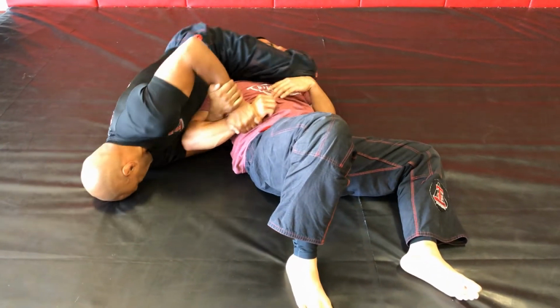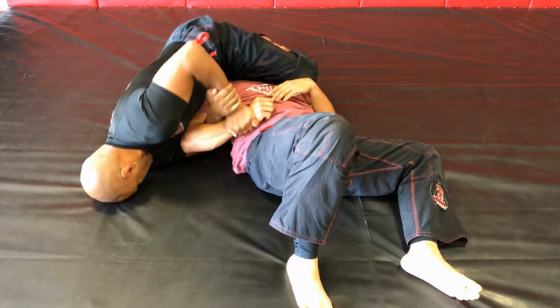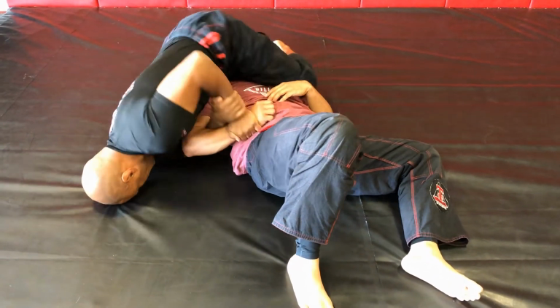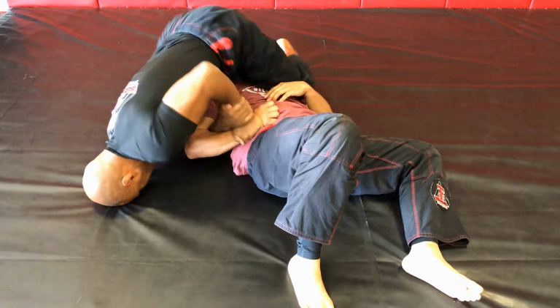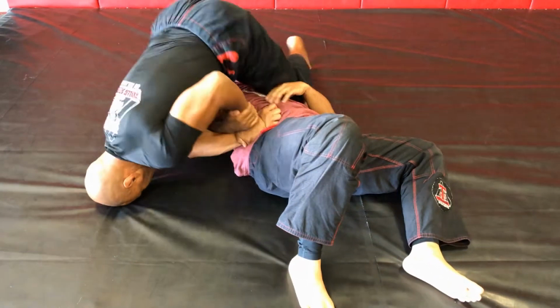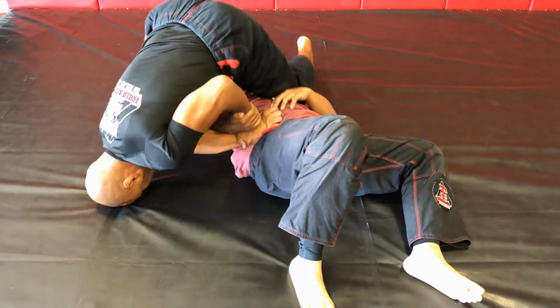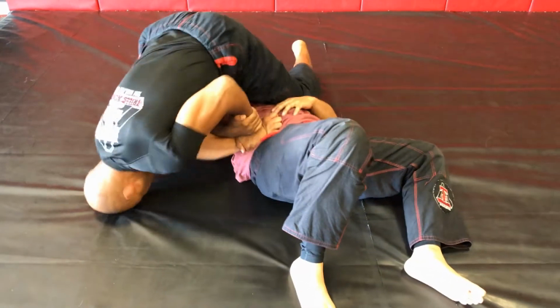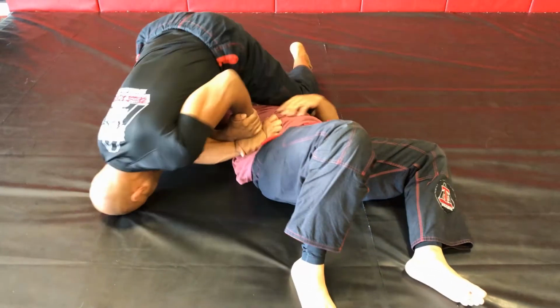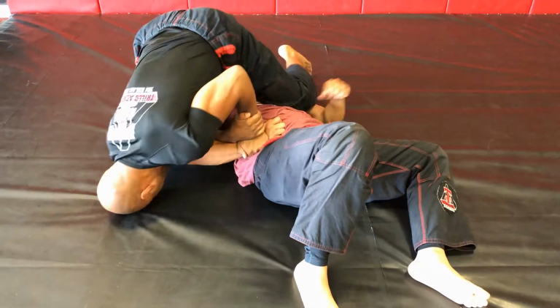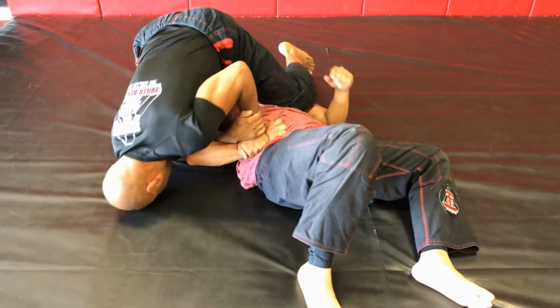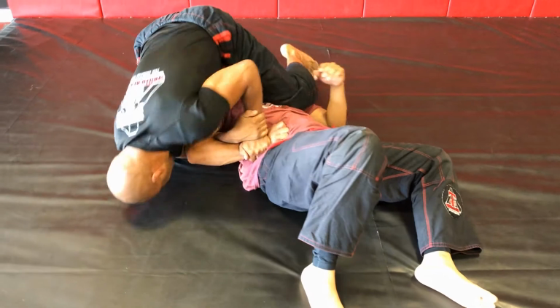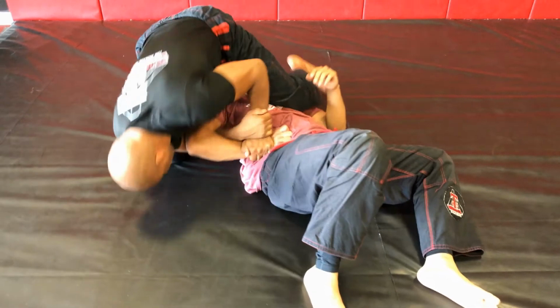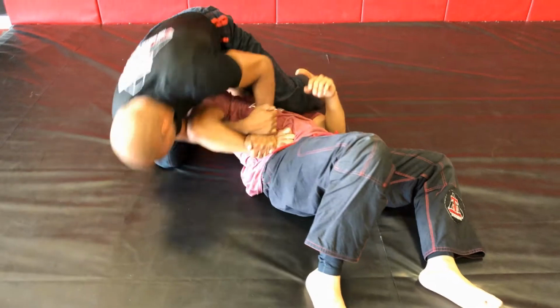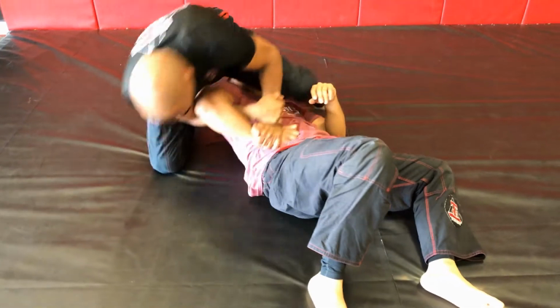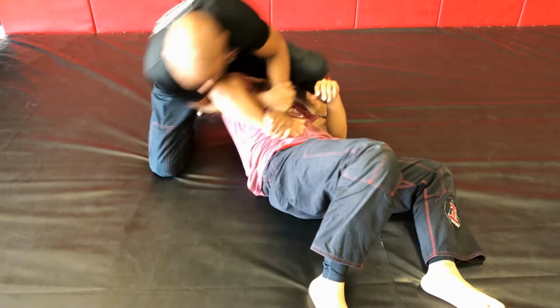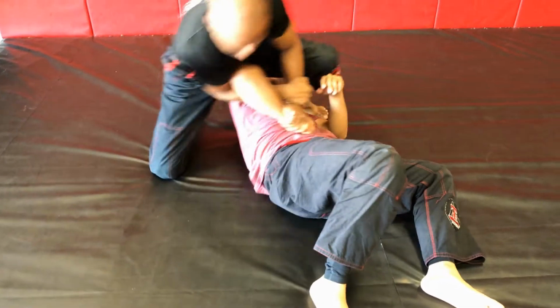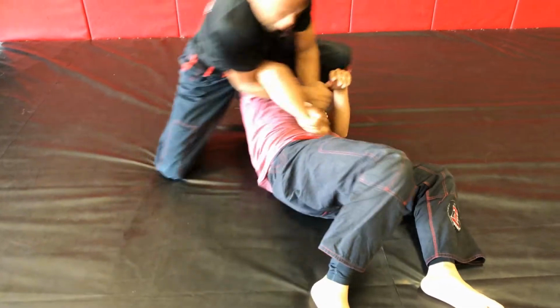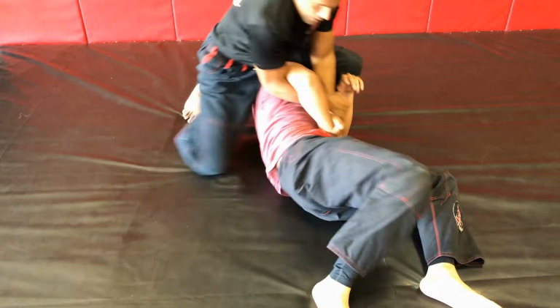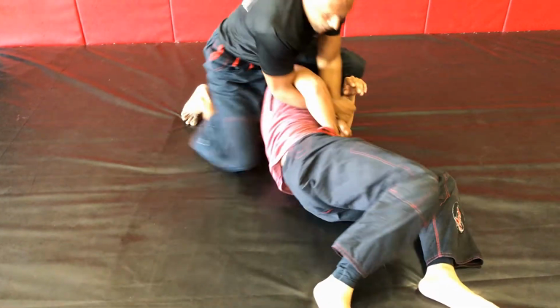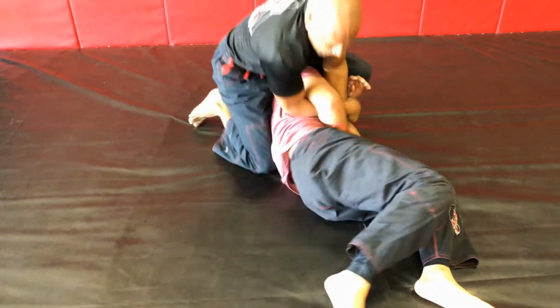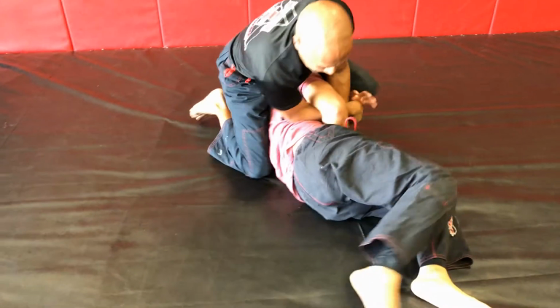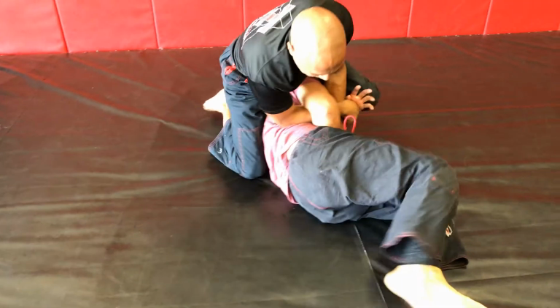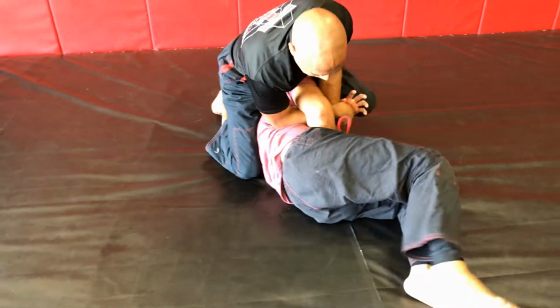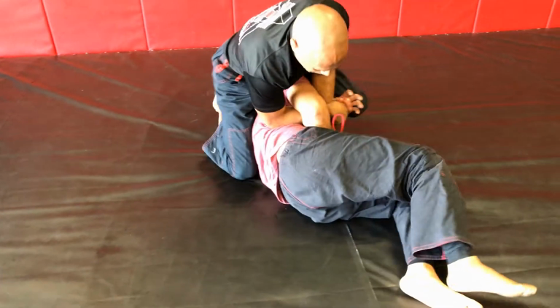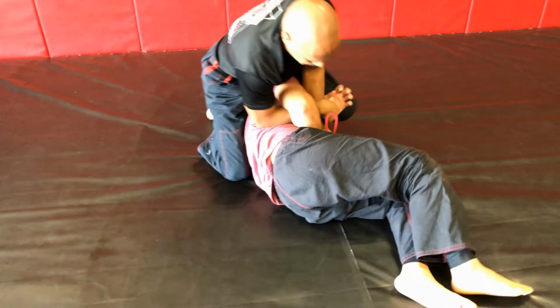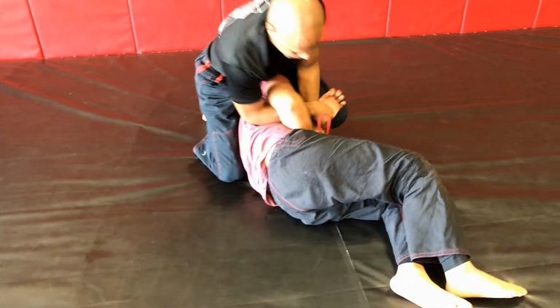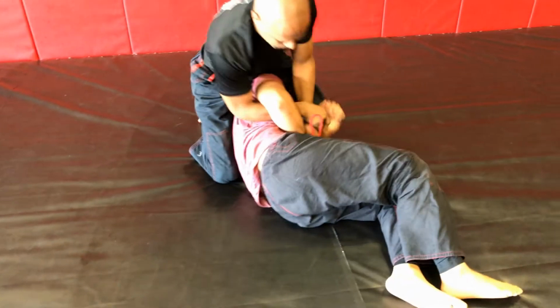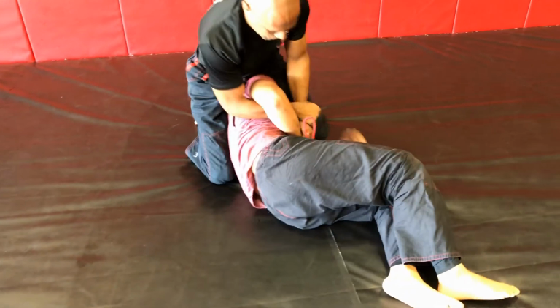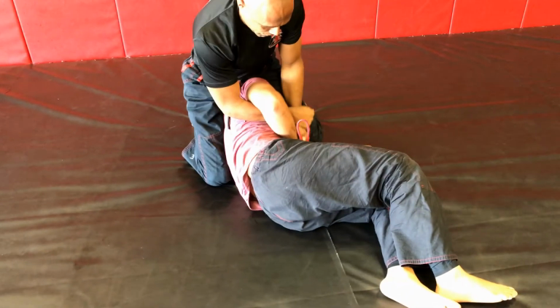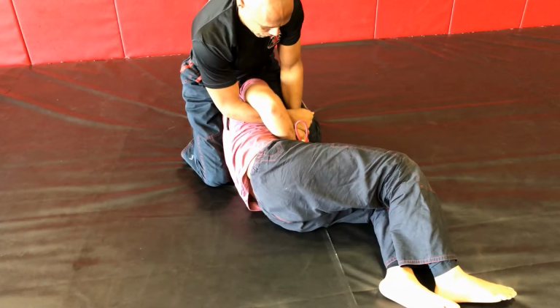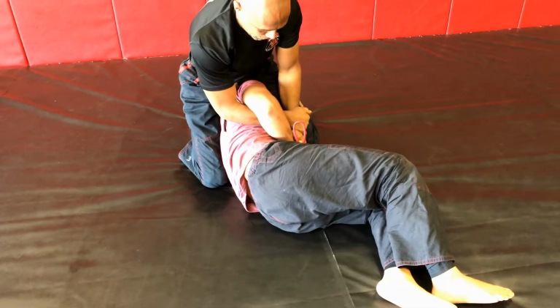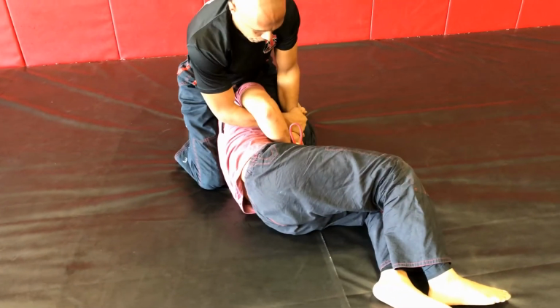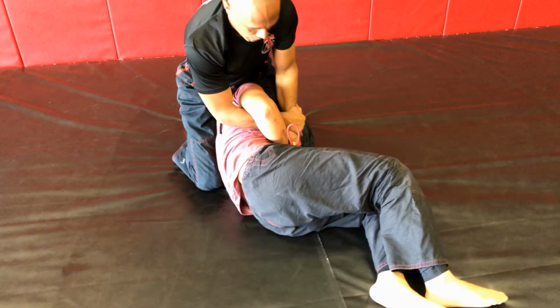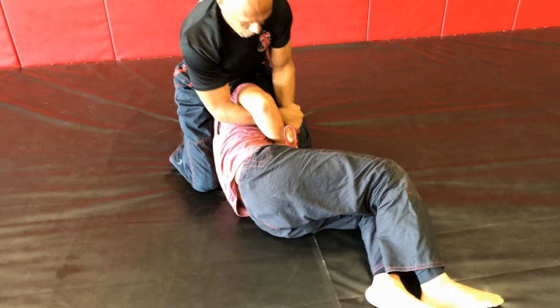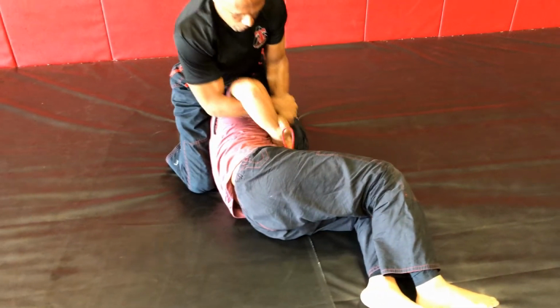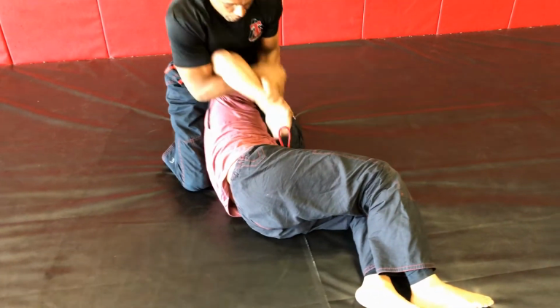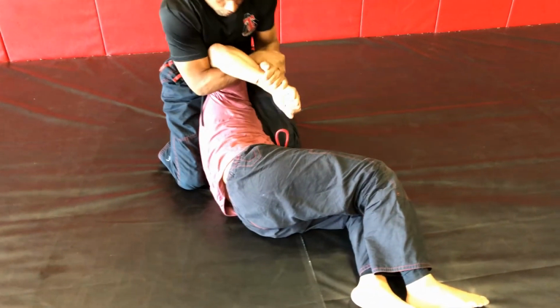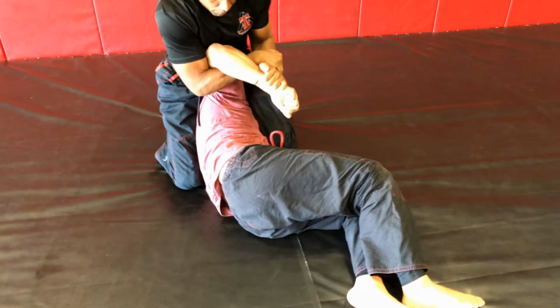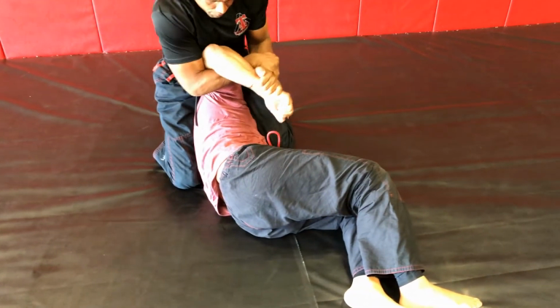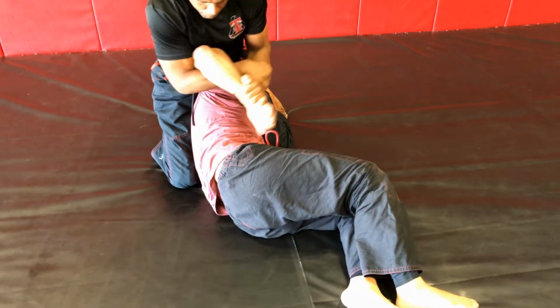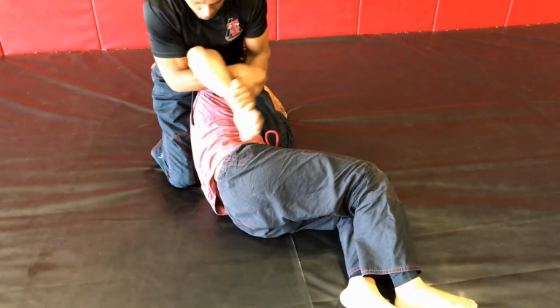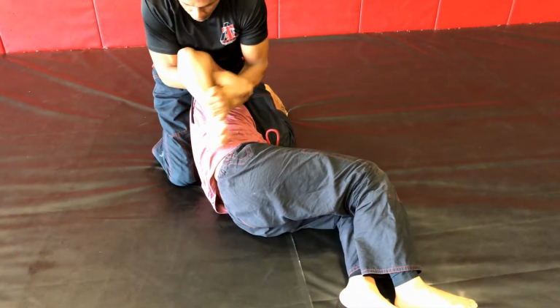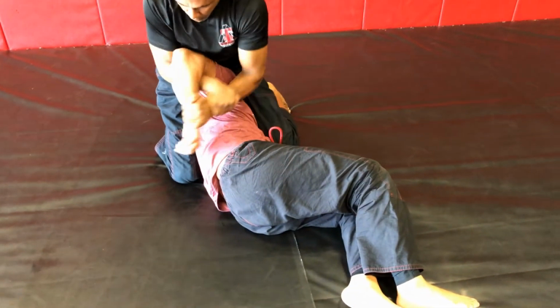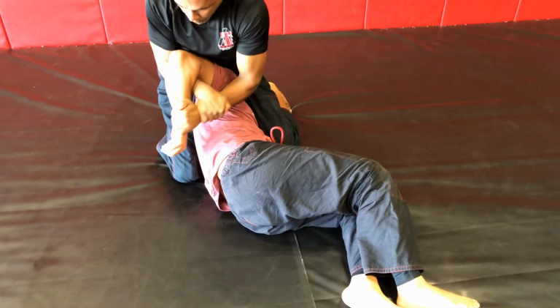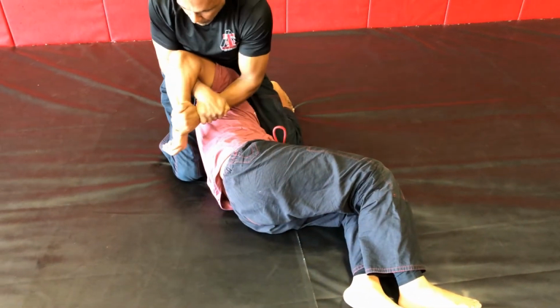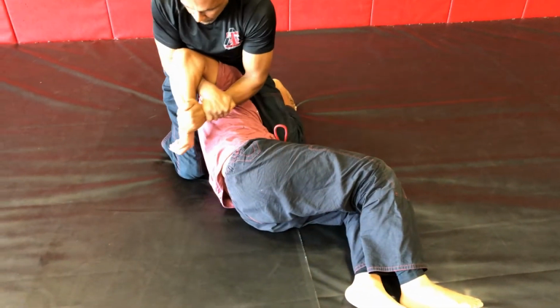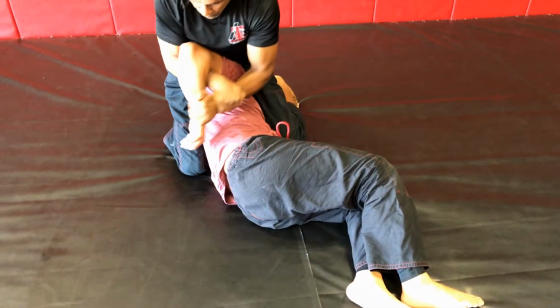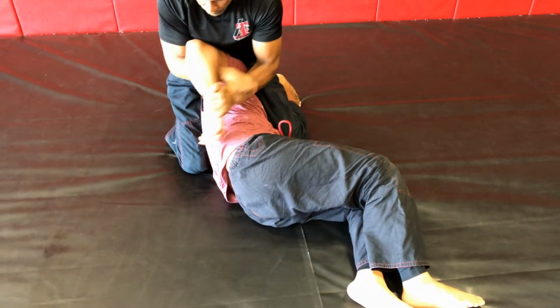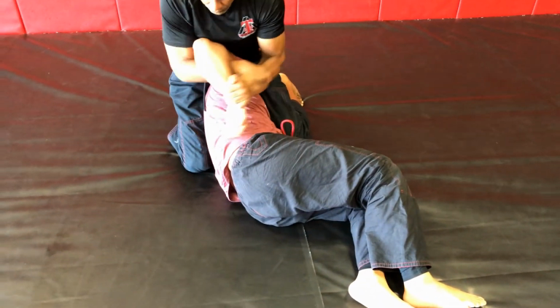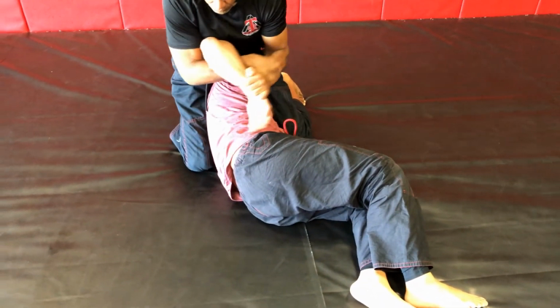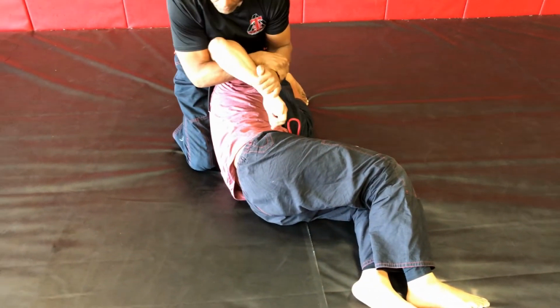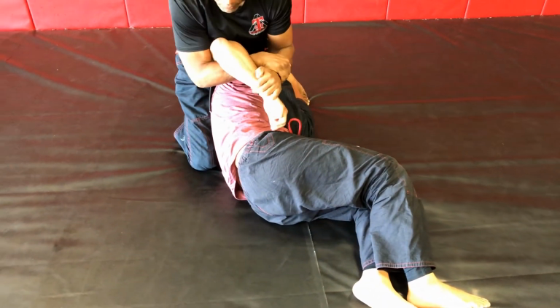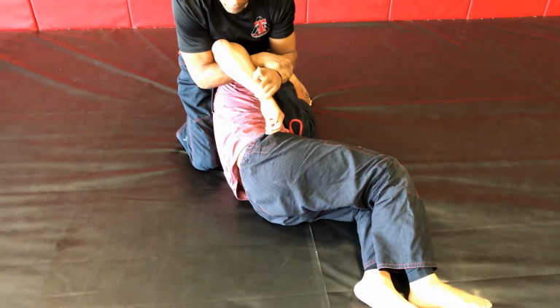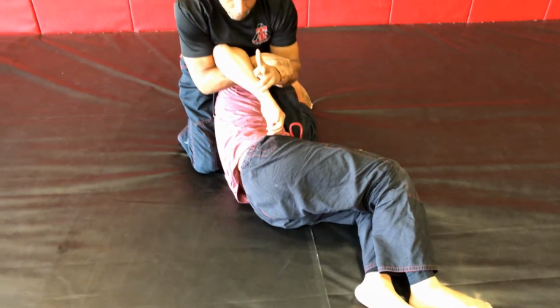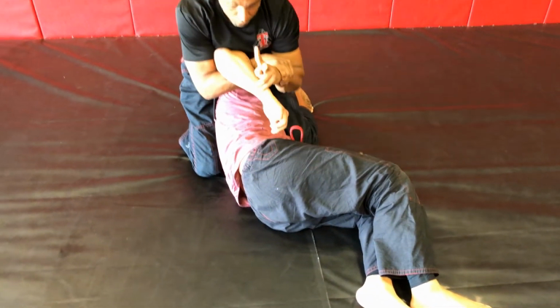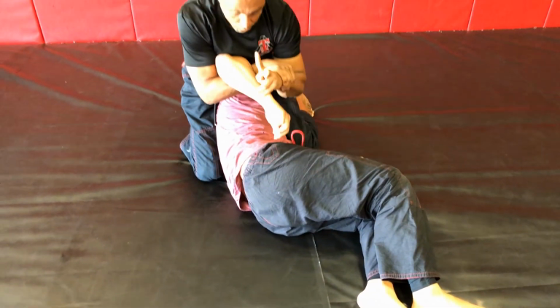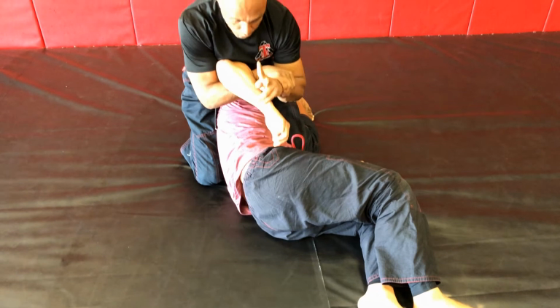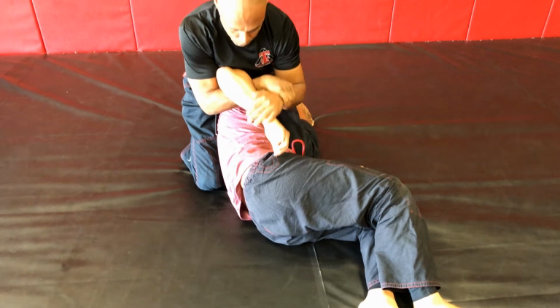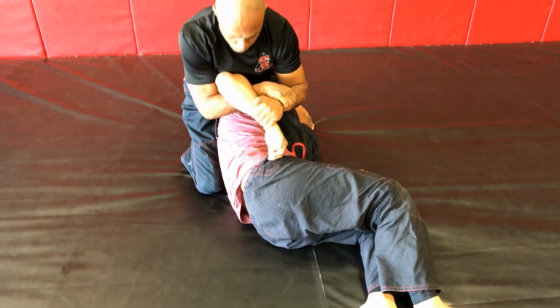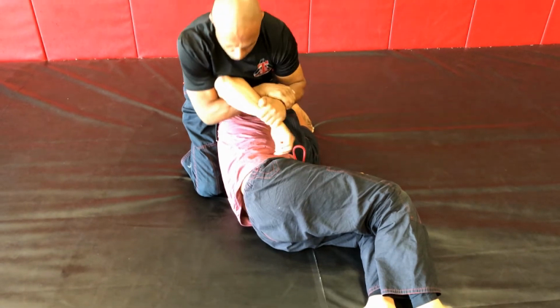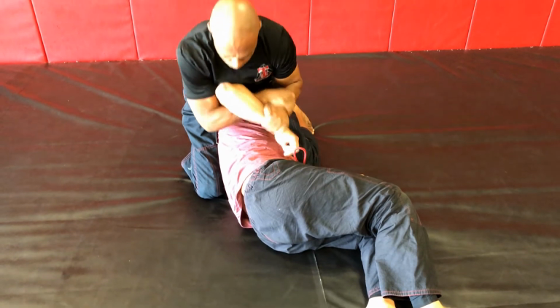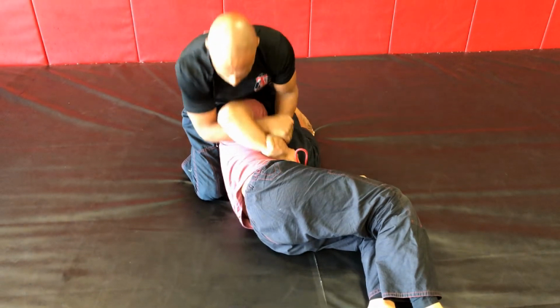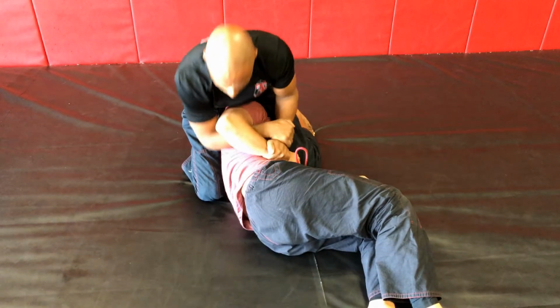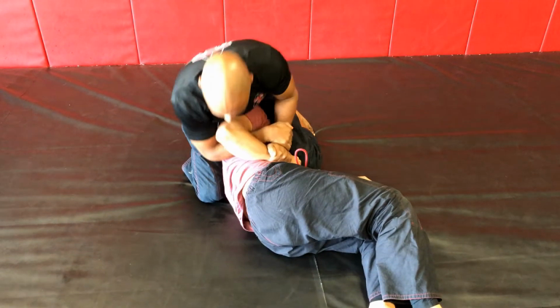But if that doesn't work, we have some follow-through candy here. First one: I use my forehead to sit up and I put him sideways. From here I can finish him with a north-south kimura.